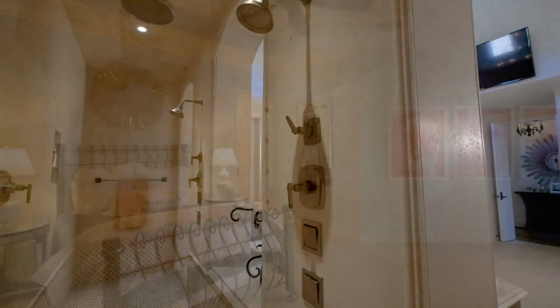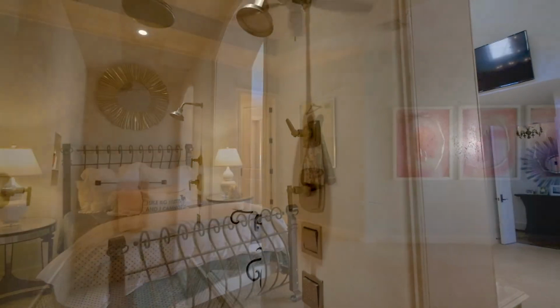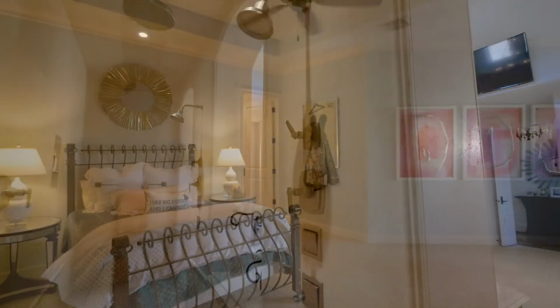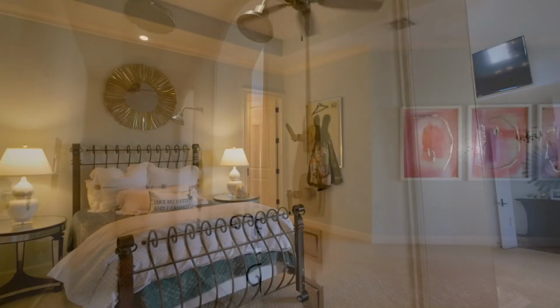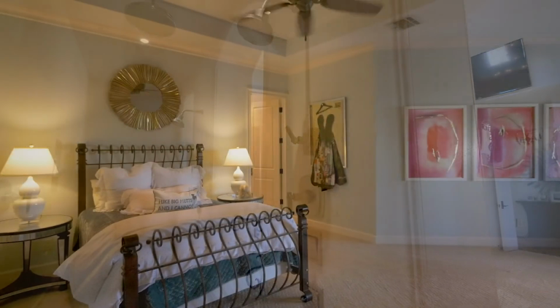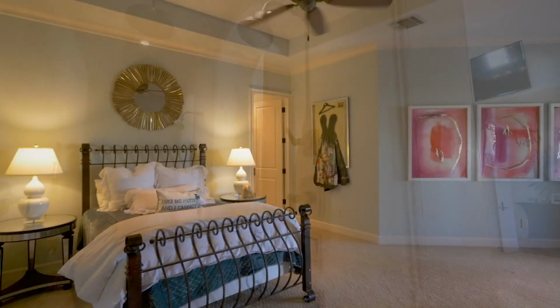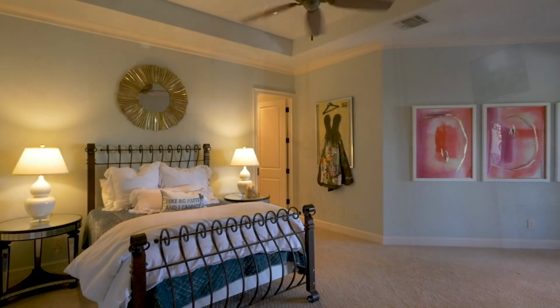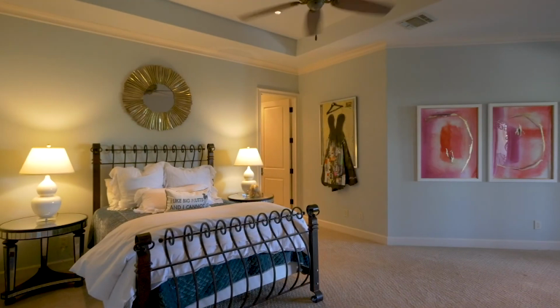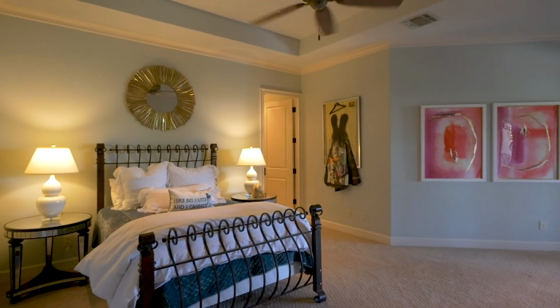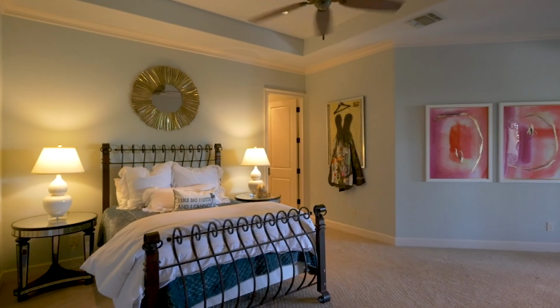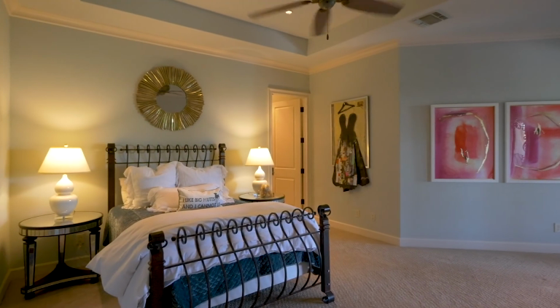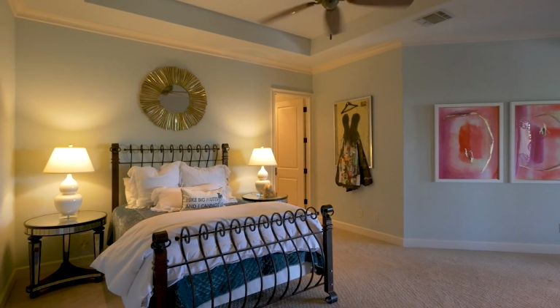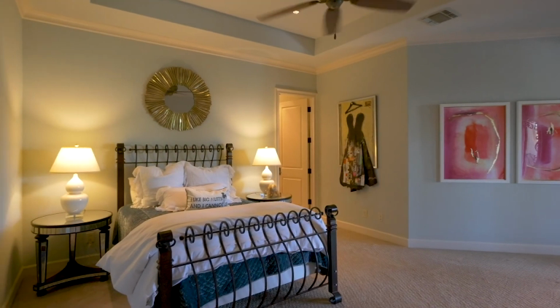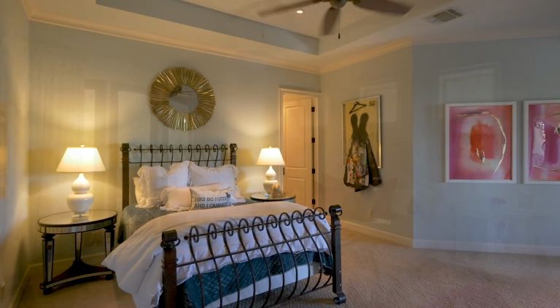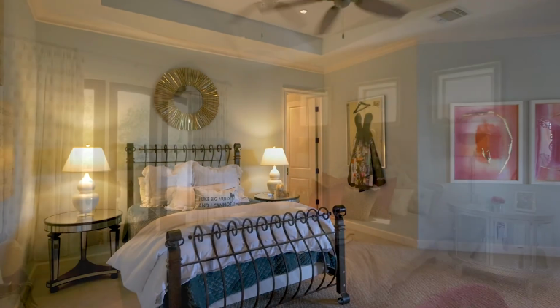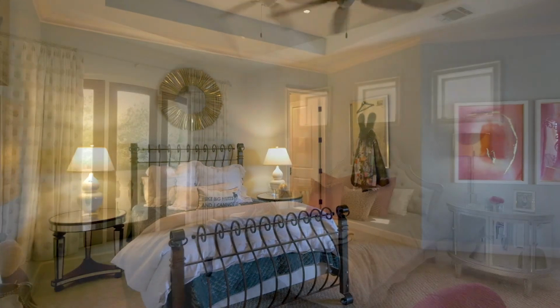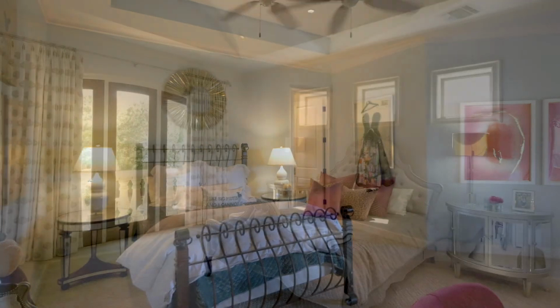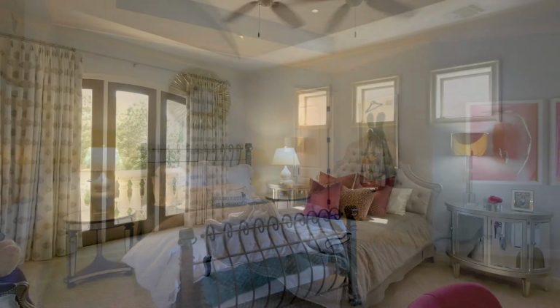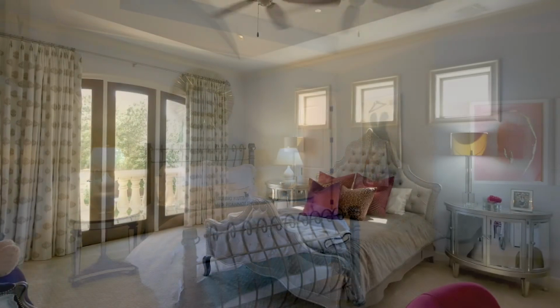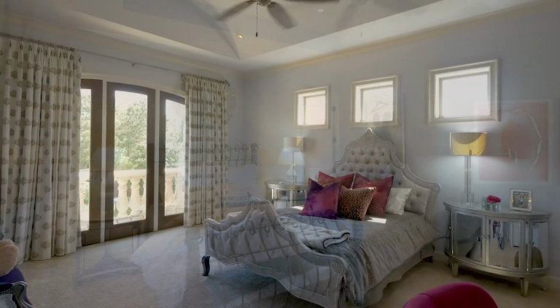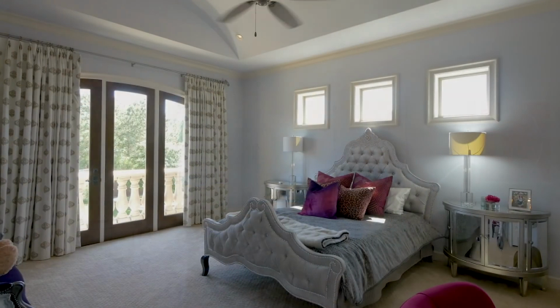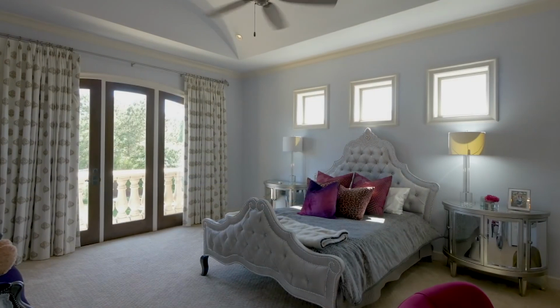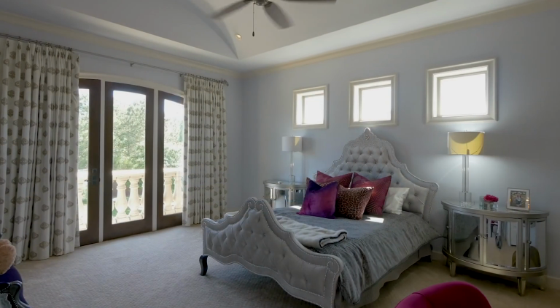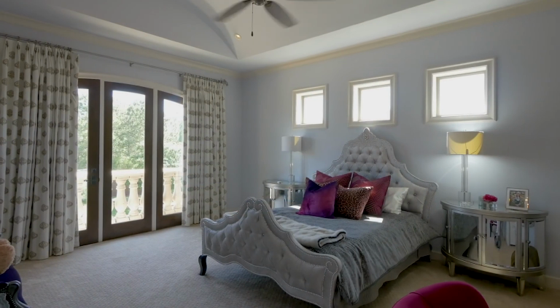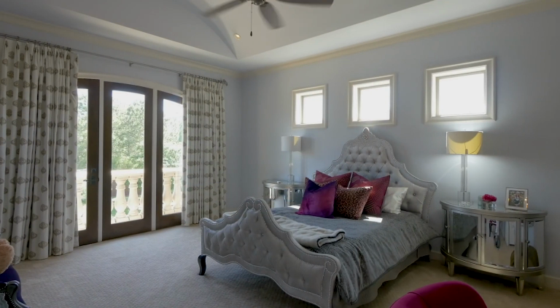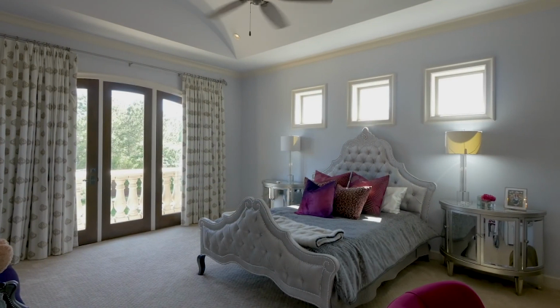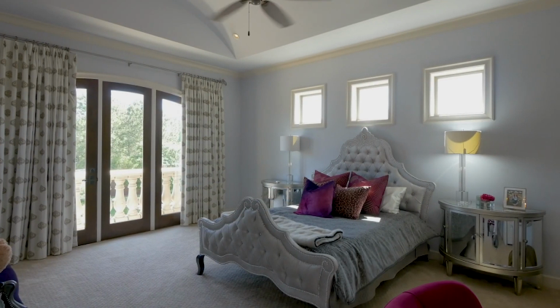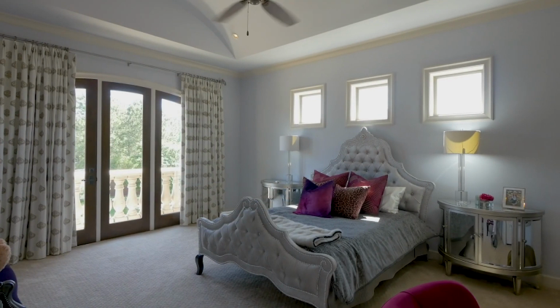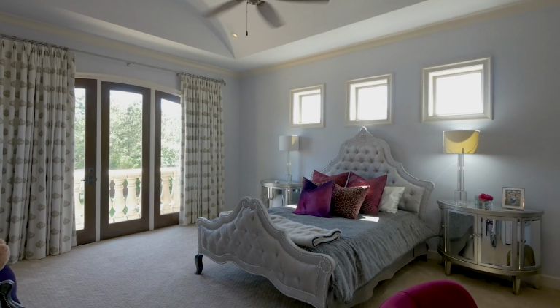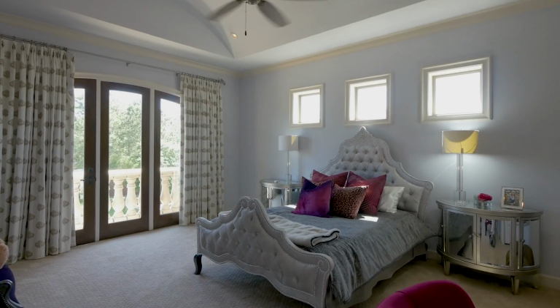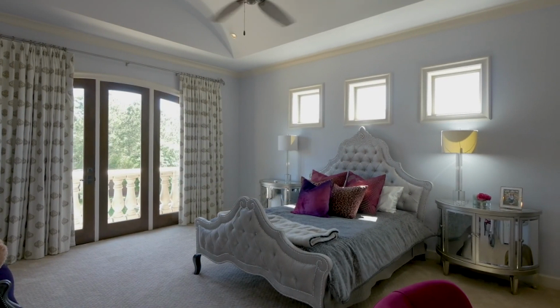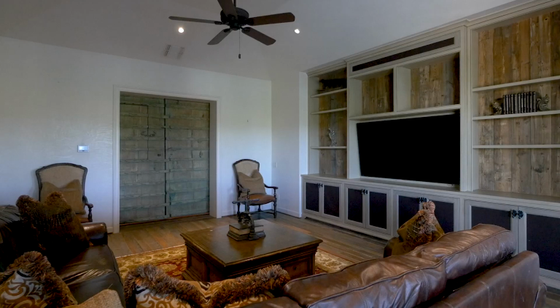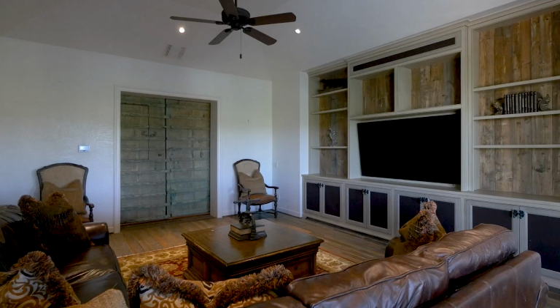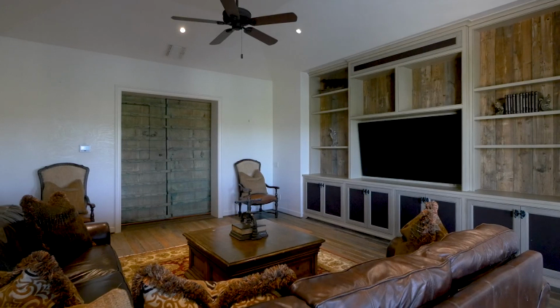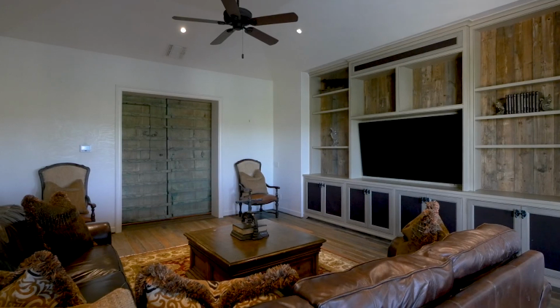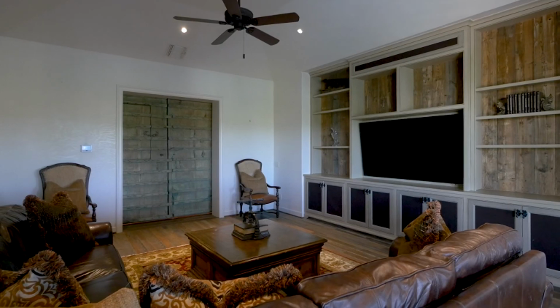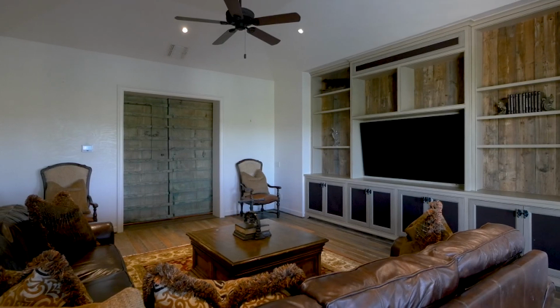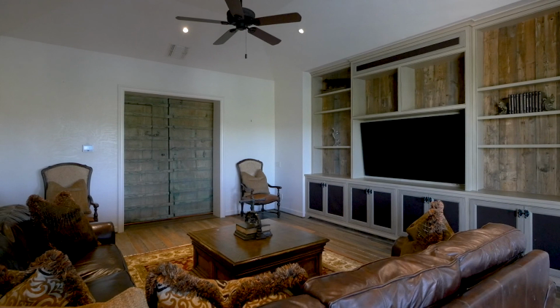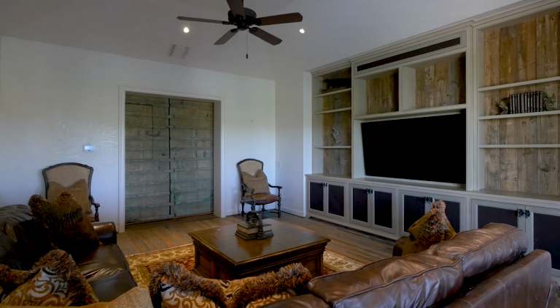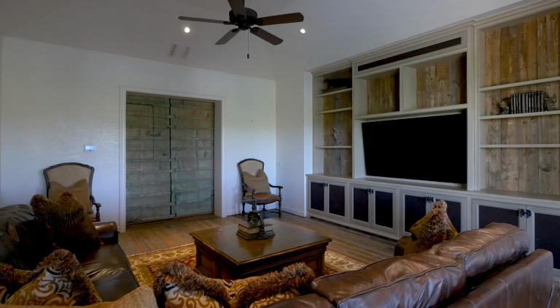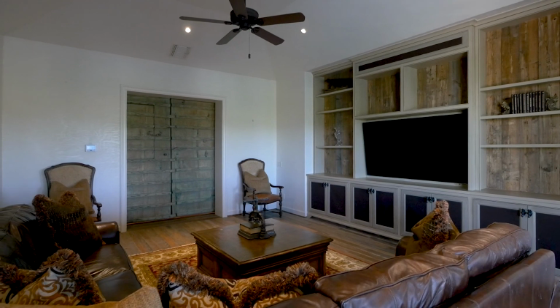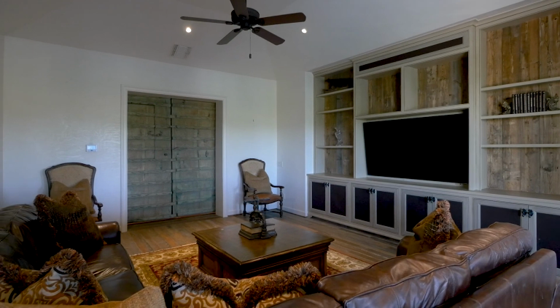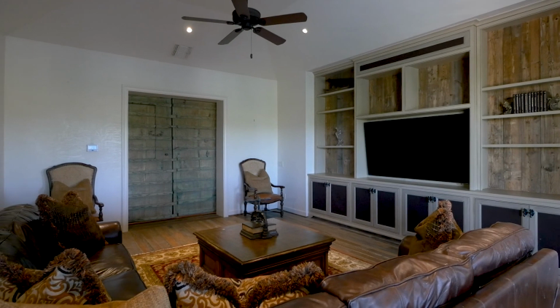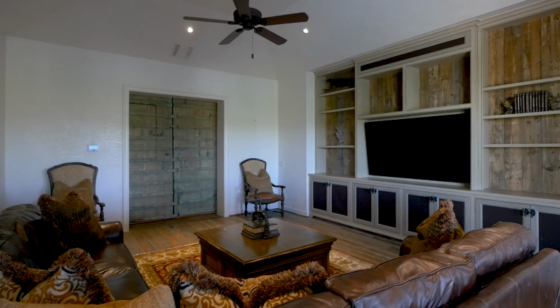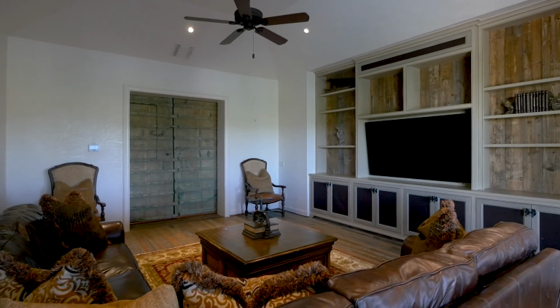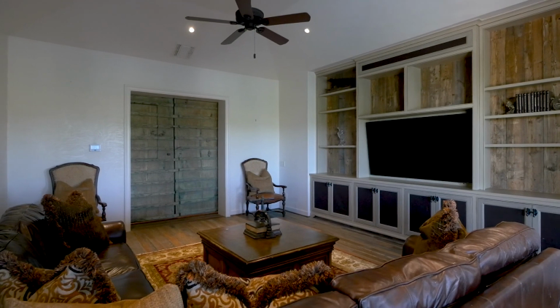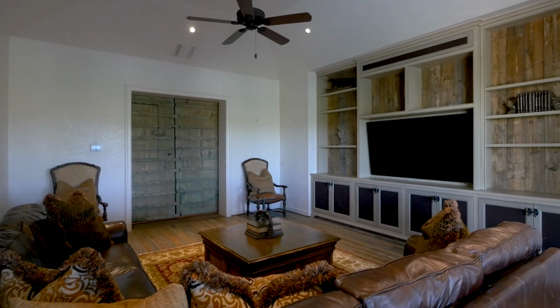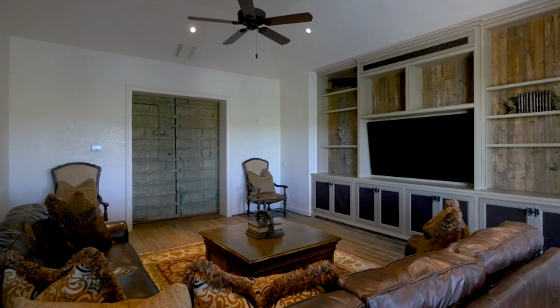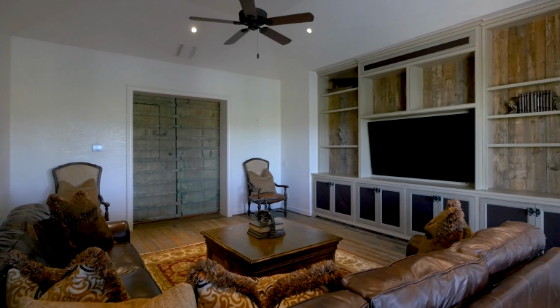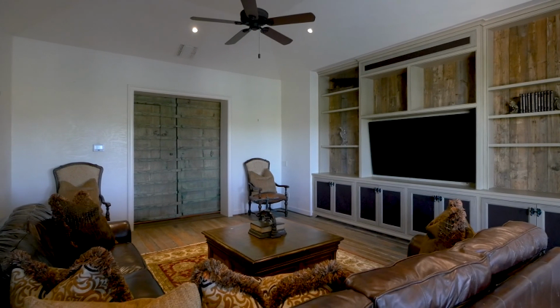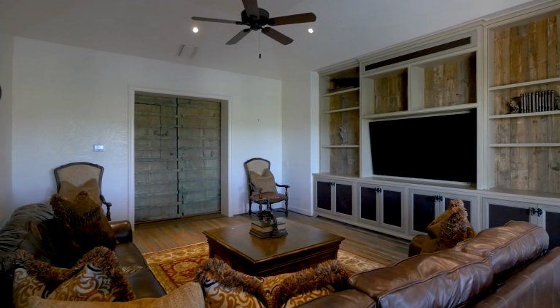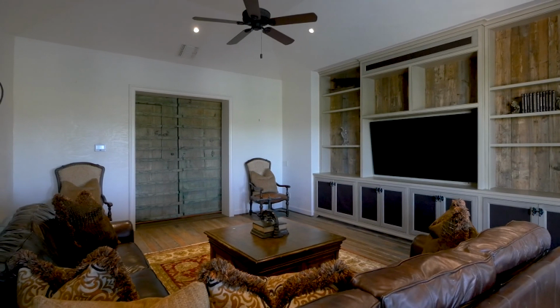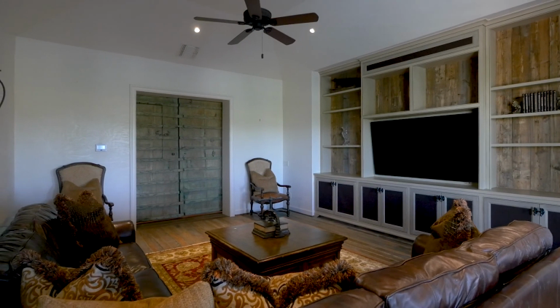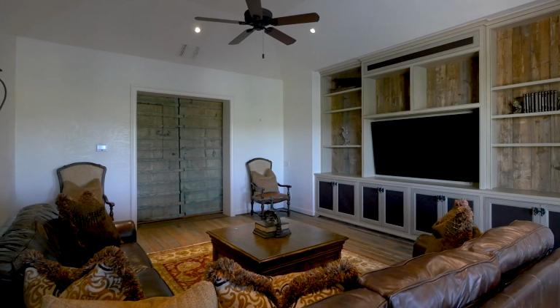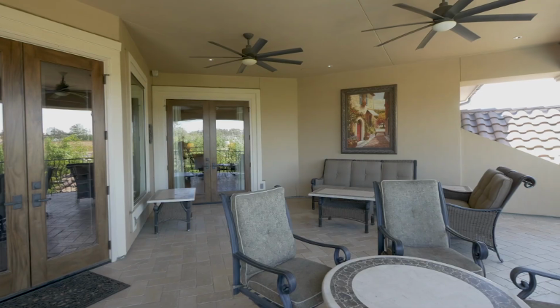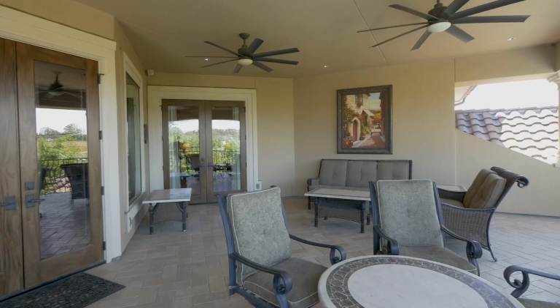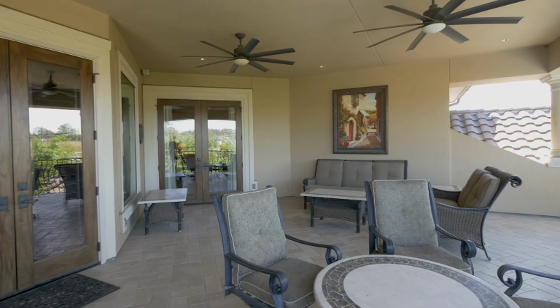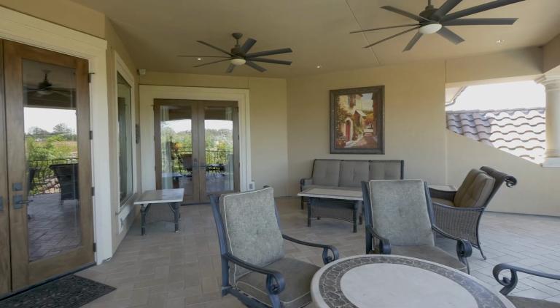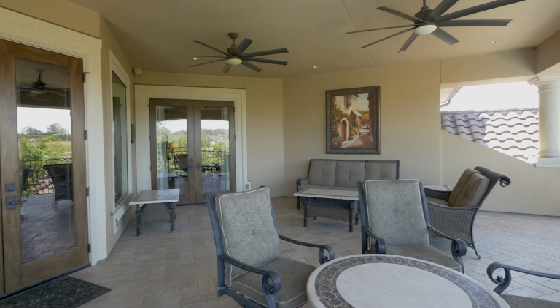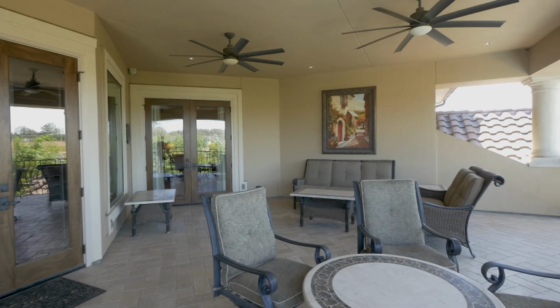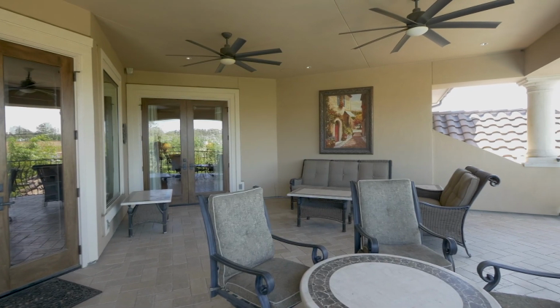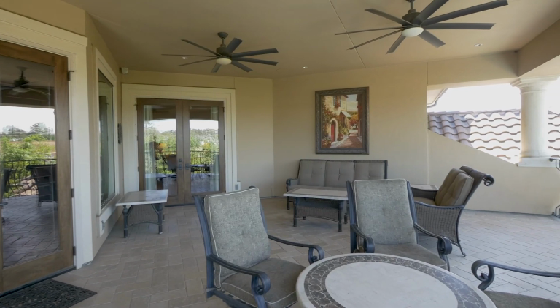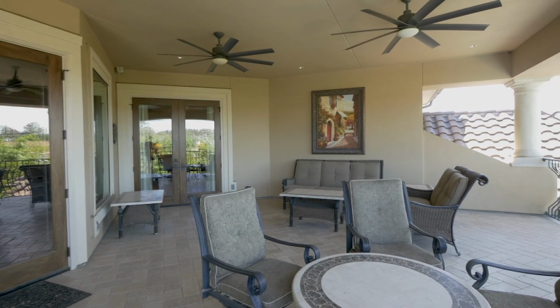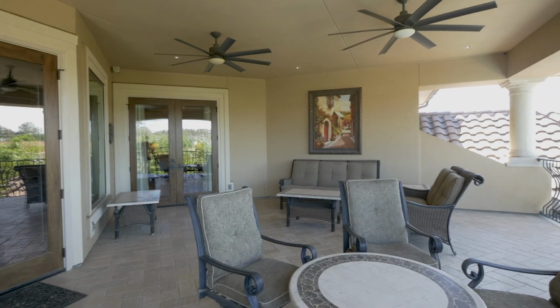On the upper level you discover the remaining bedroom suites and a wonderful media room with balcony access overlooking the pool.